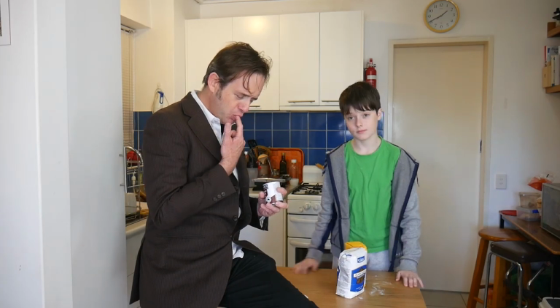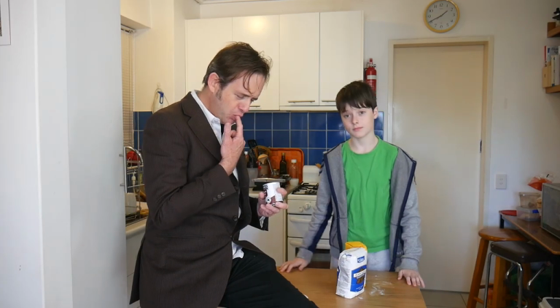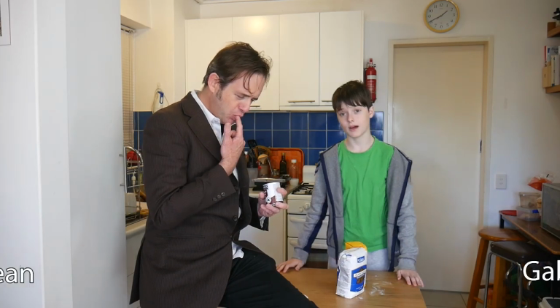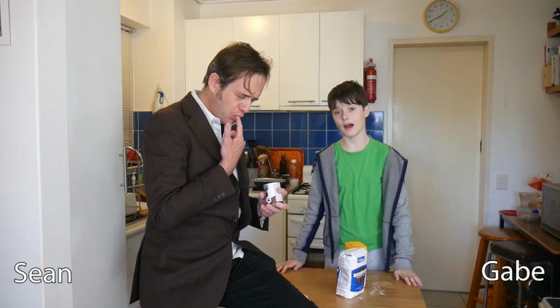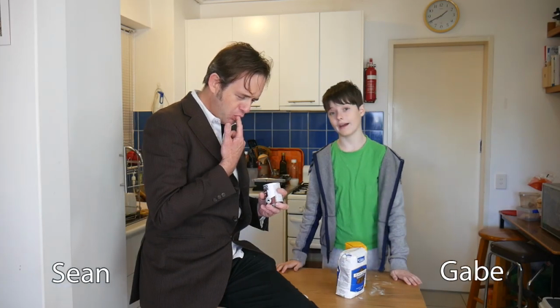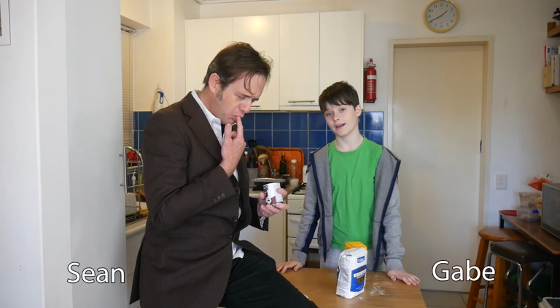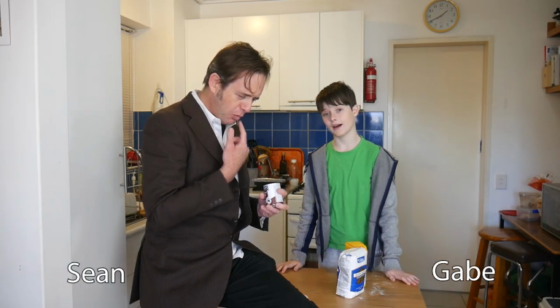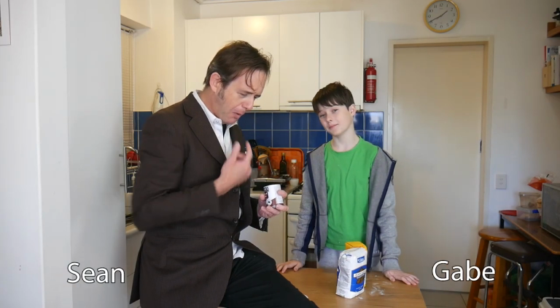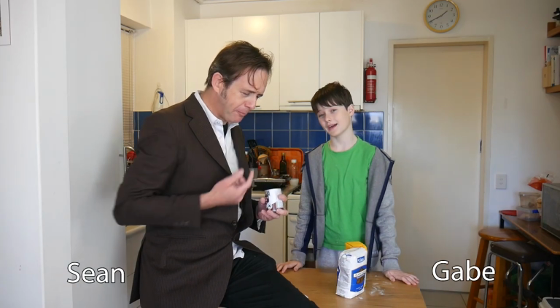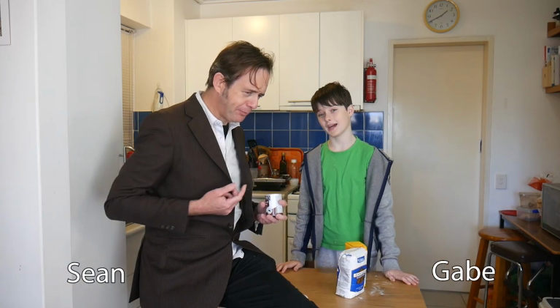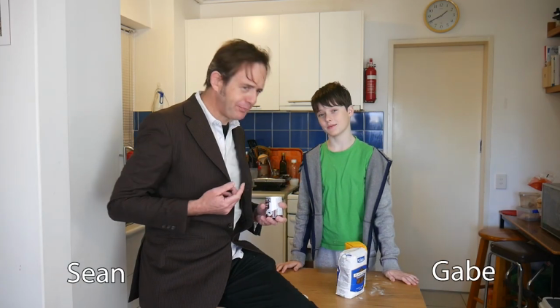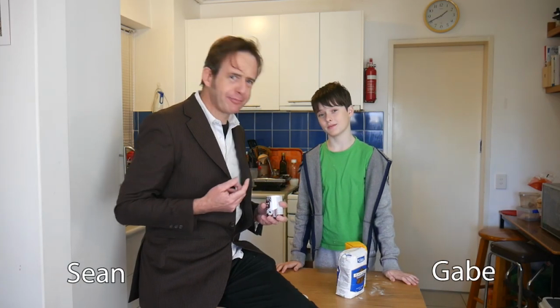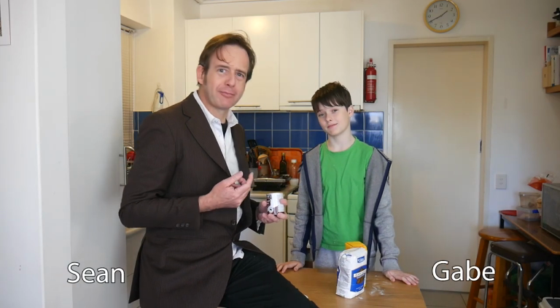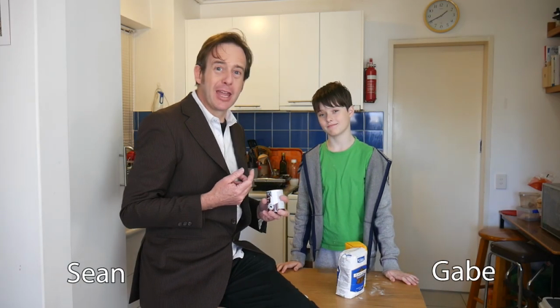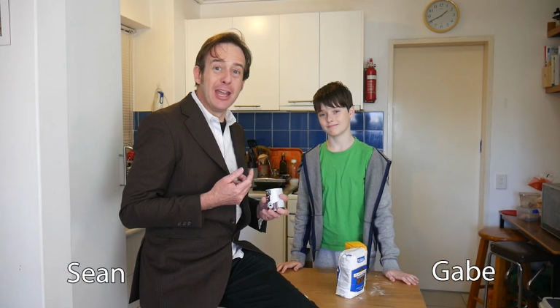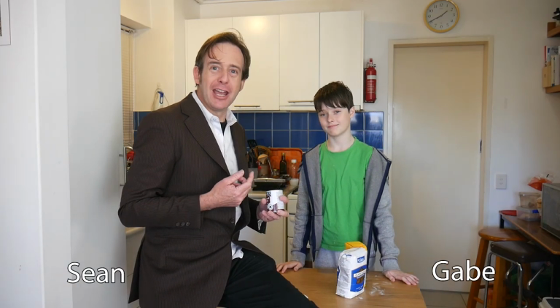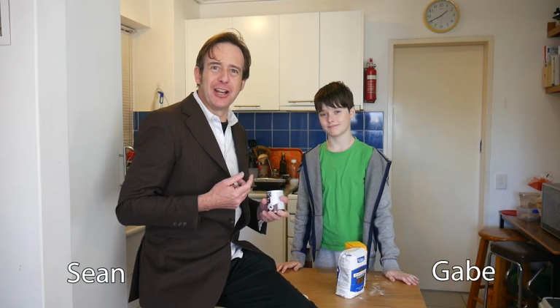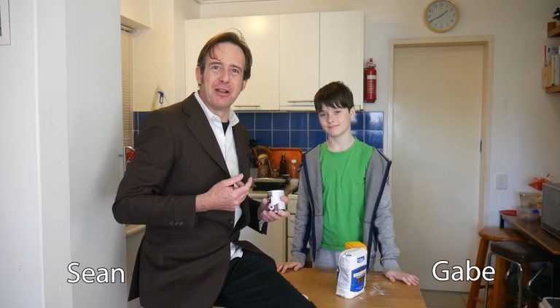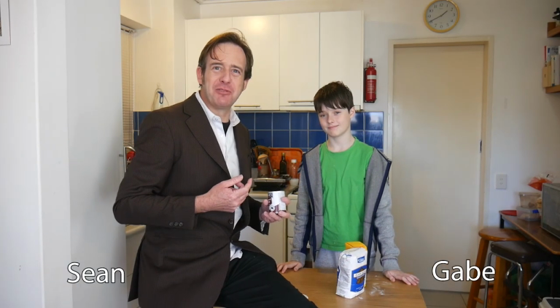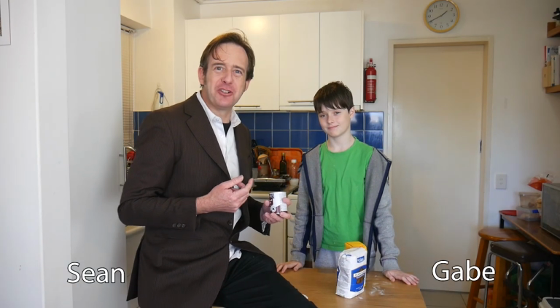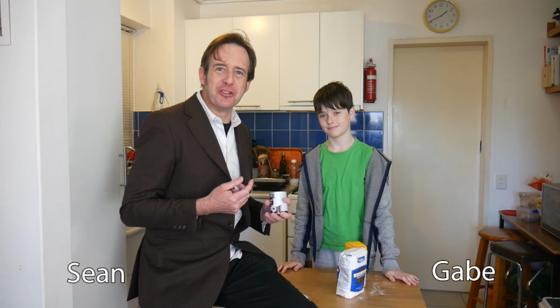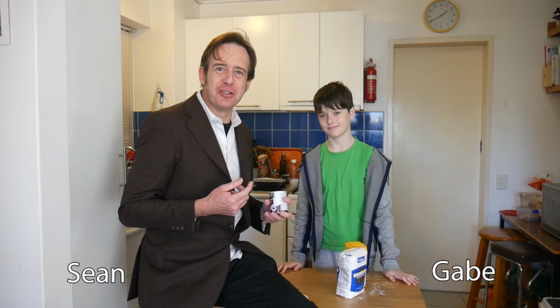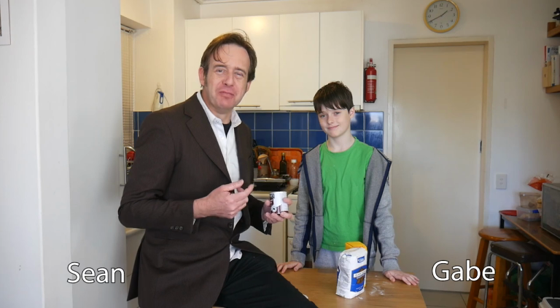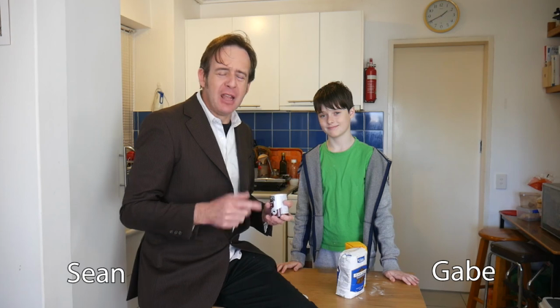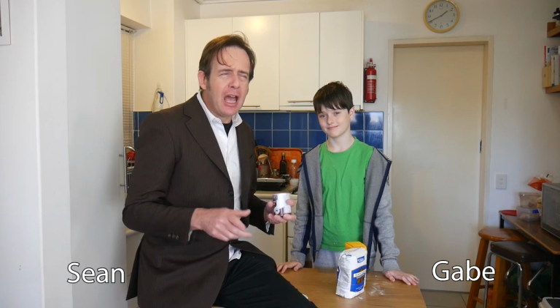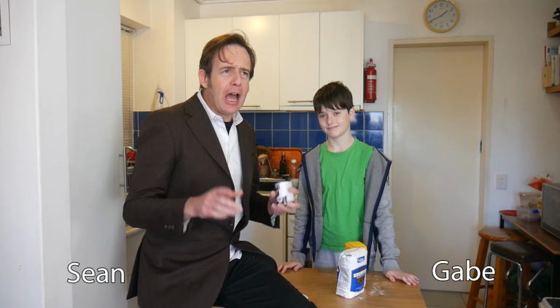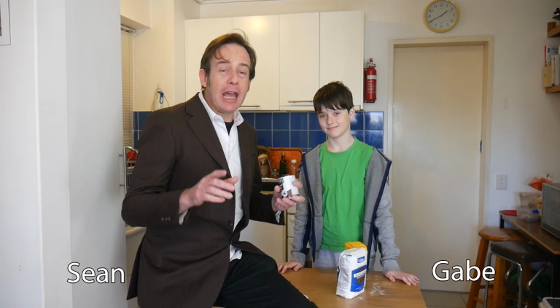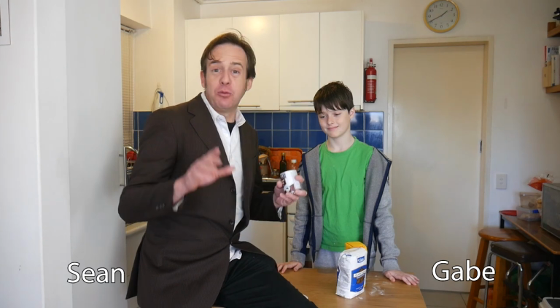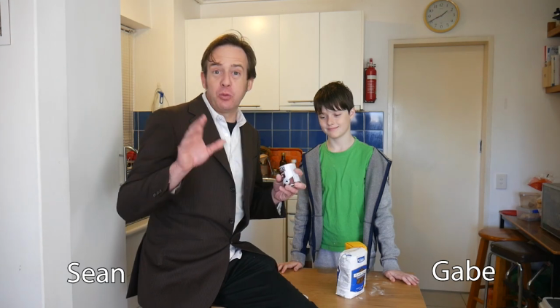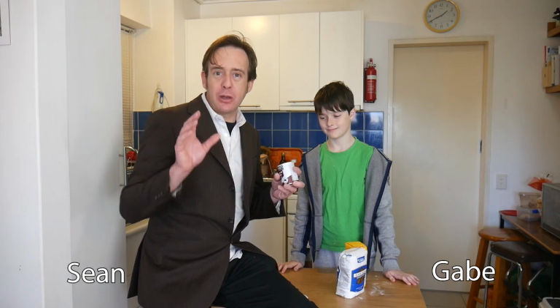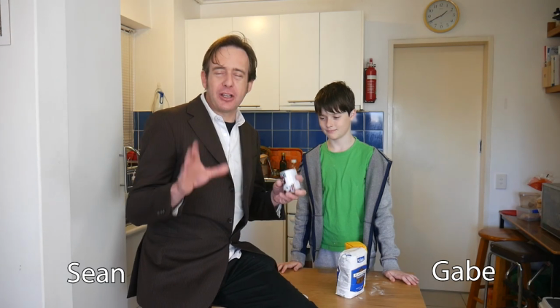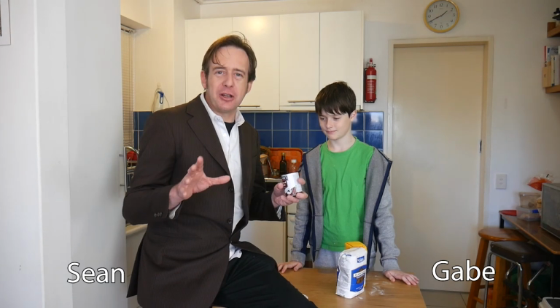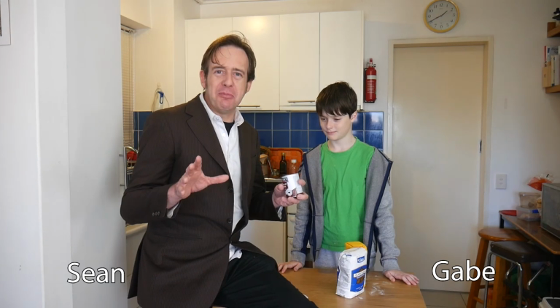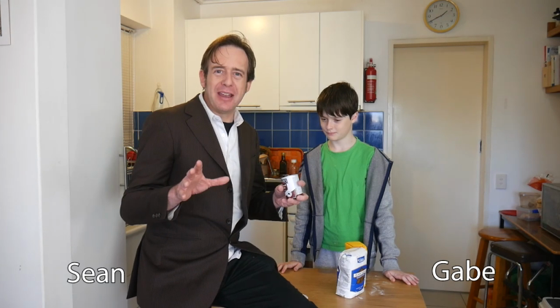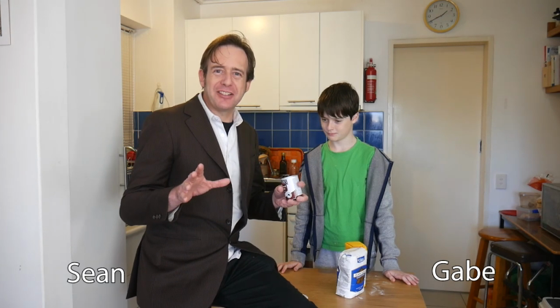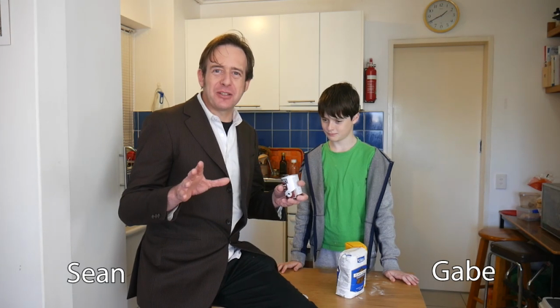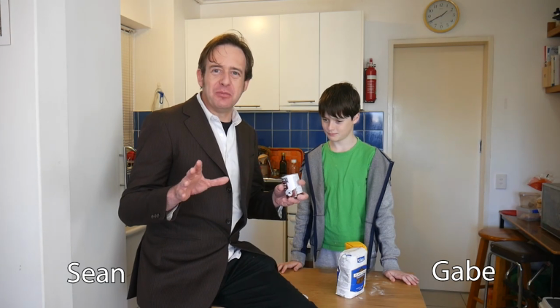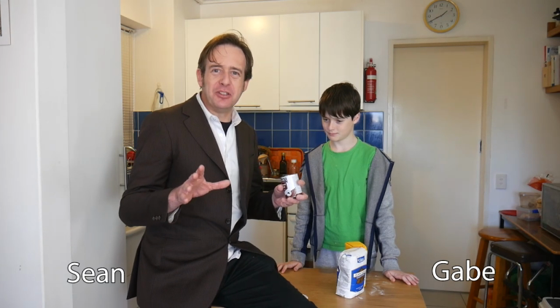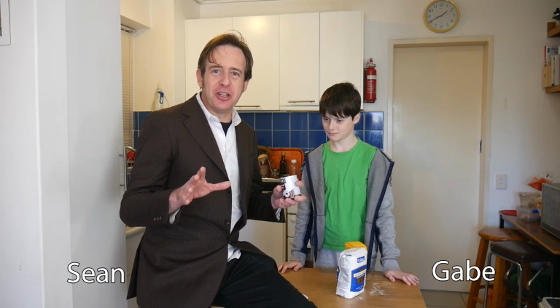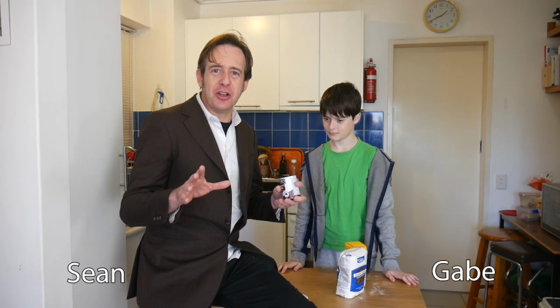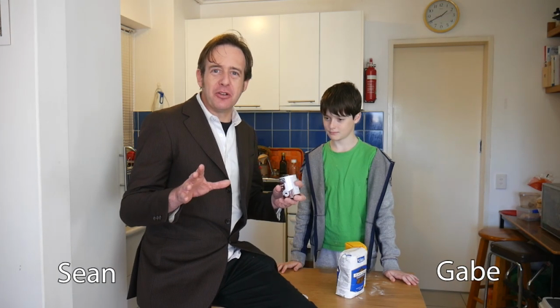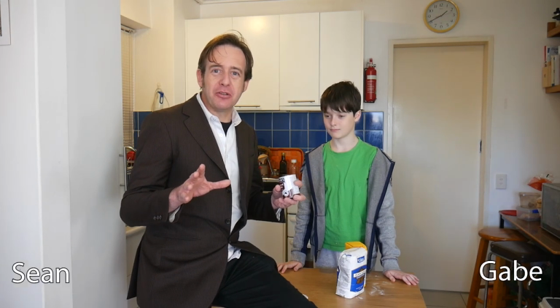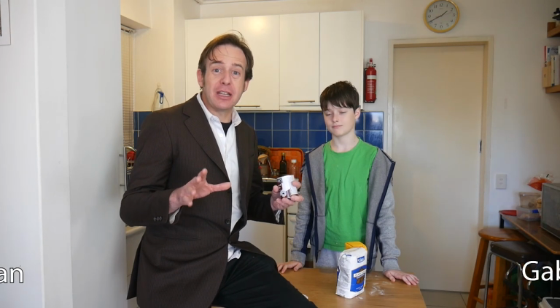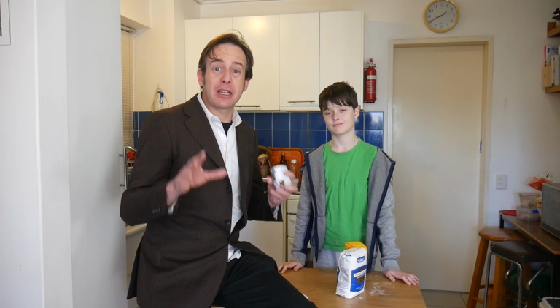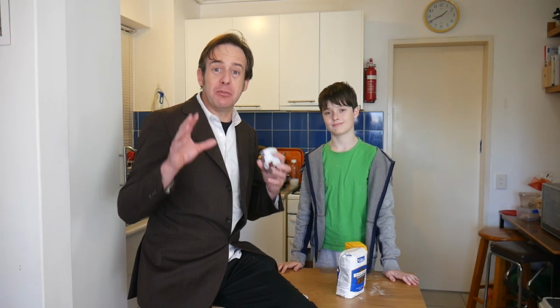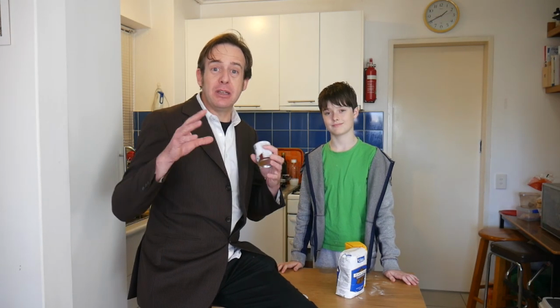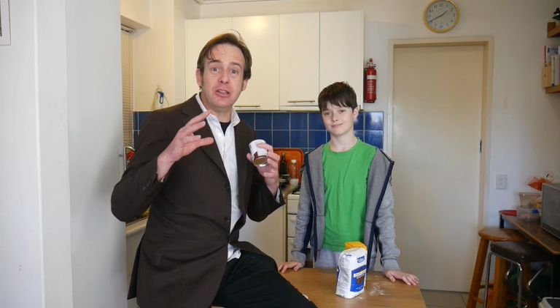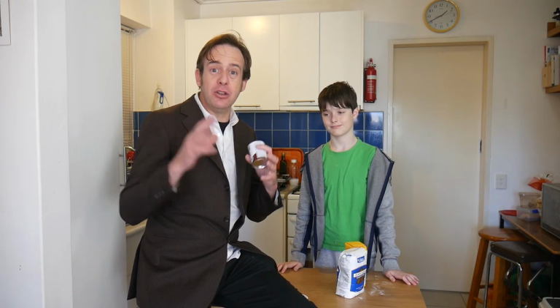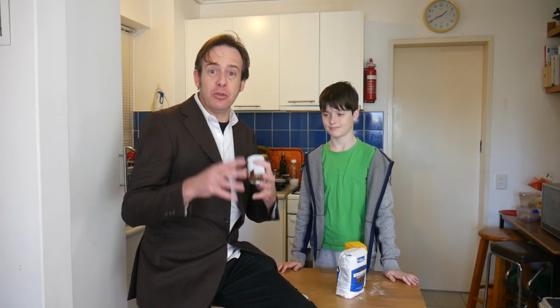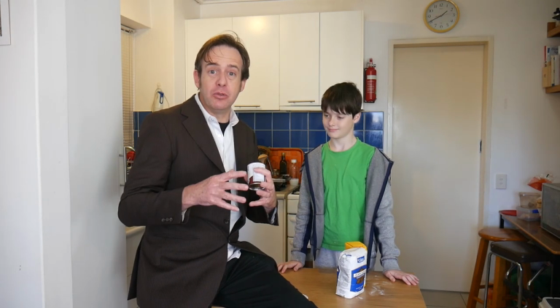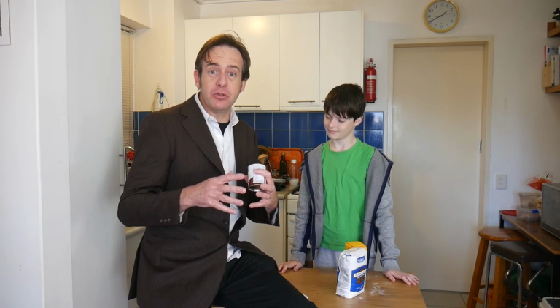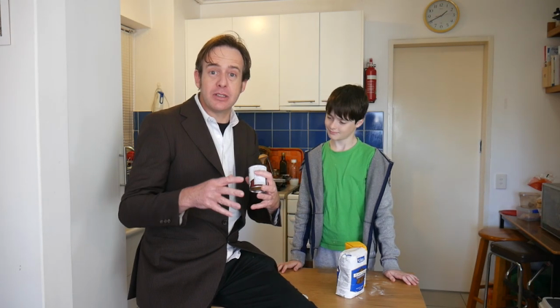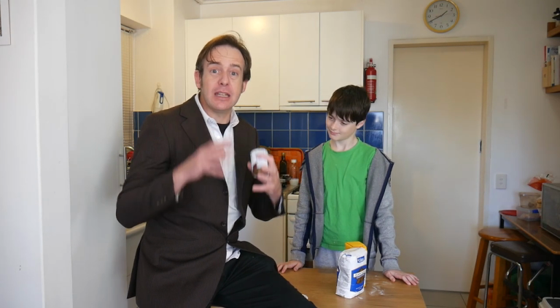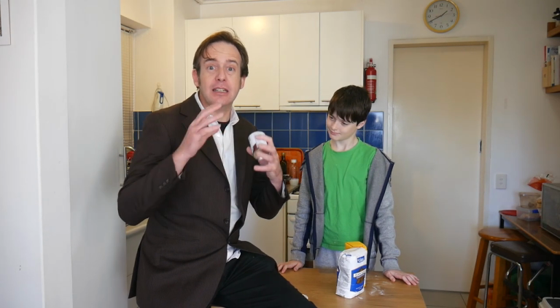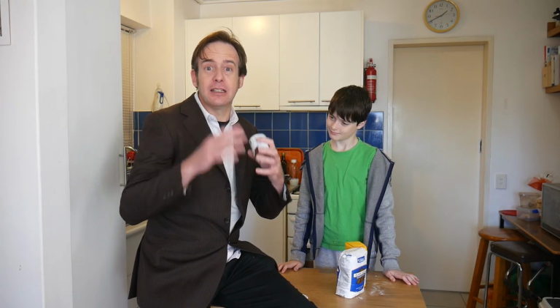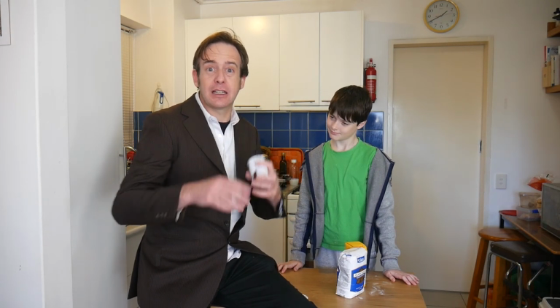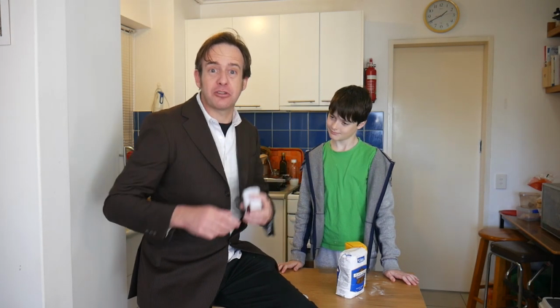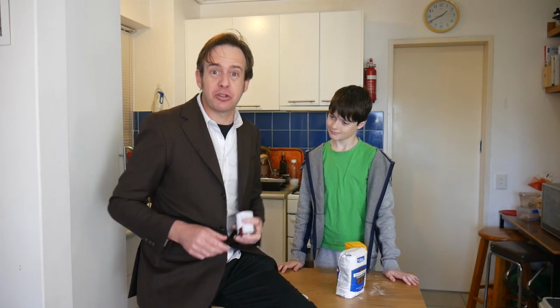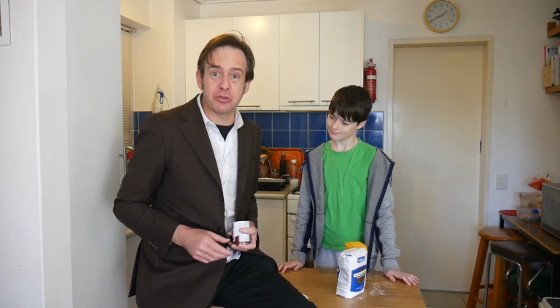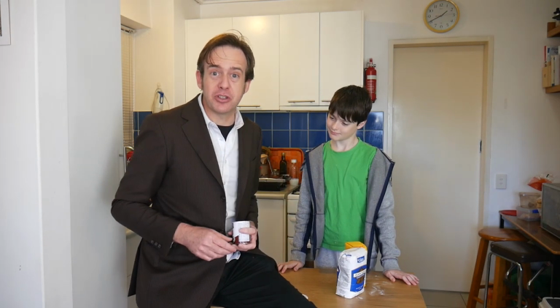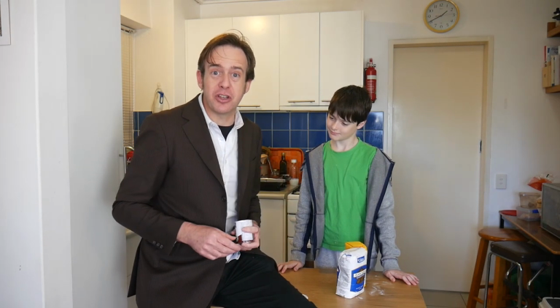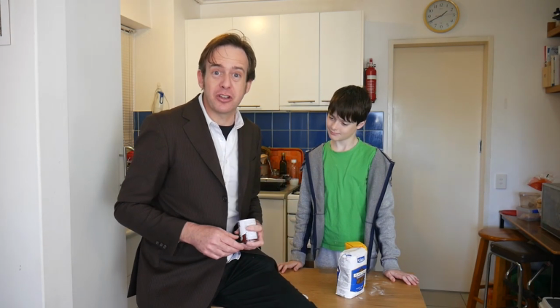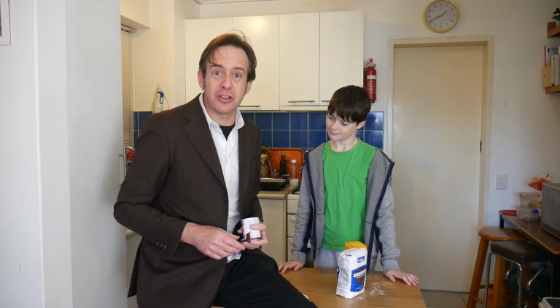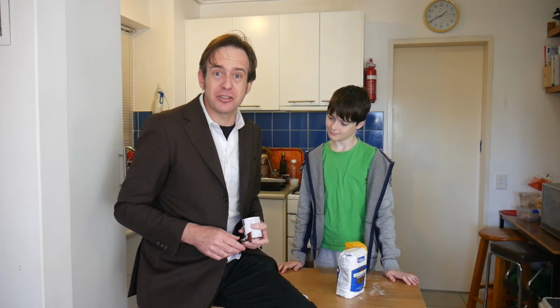Hi, I'm Gabe. And I'm Sean. And we're going to make some dough that can be used in electrical circuits.